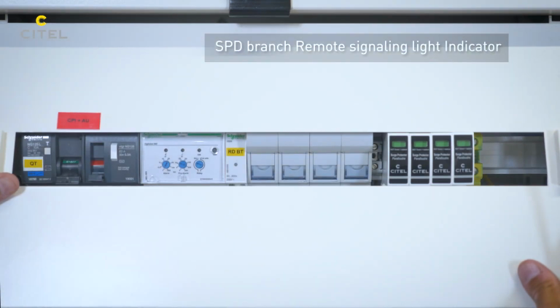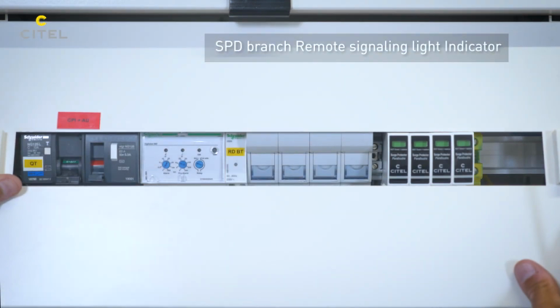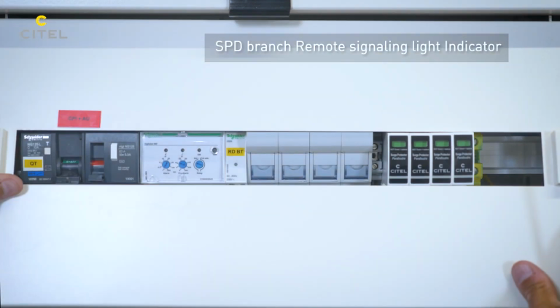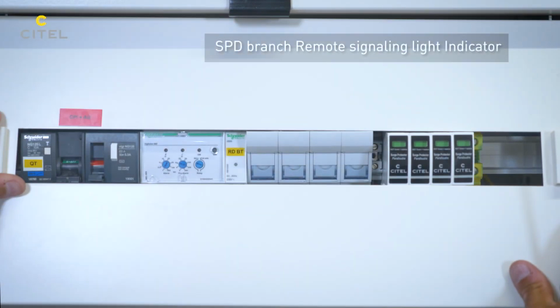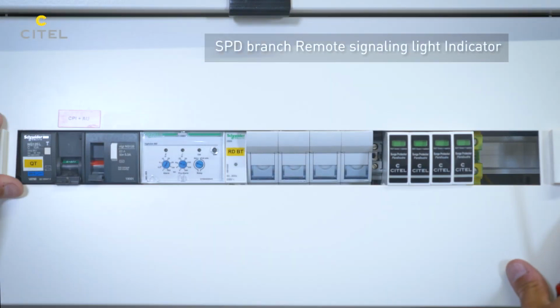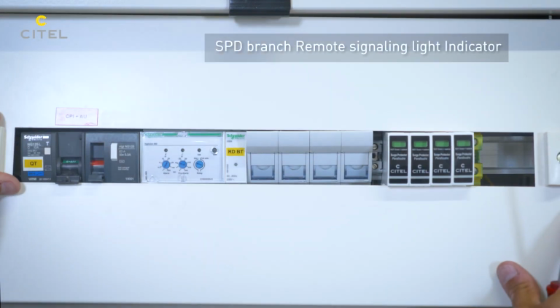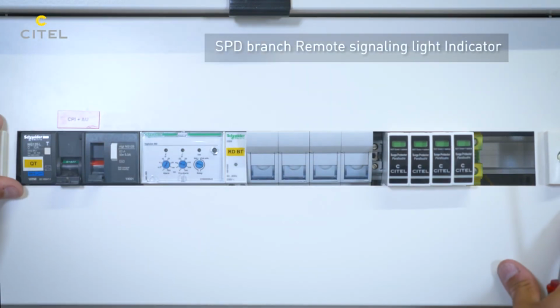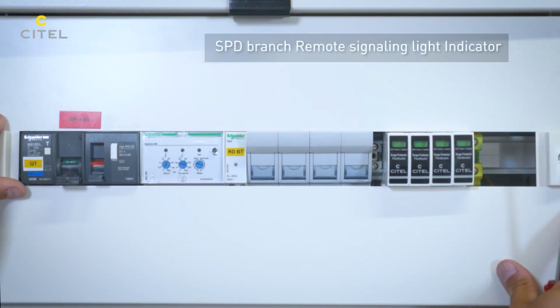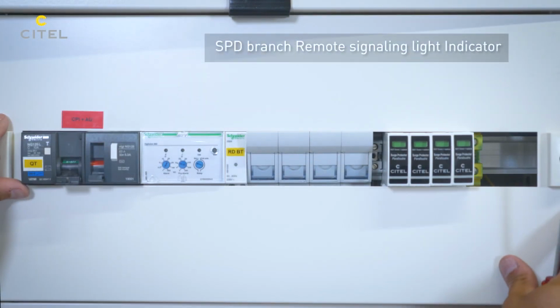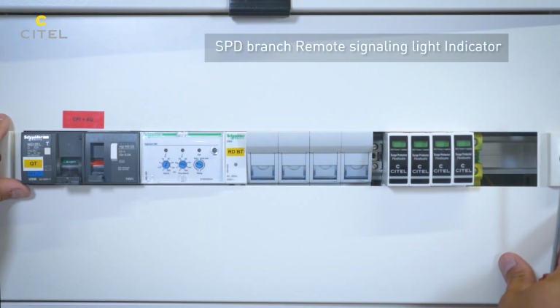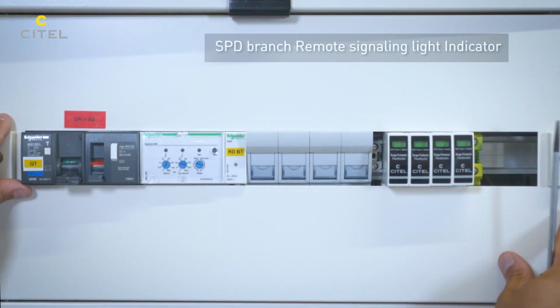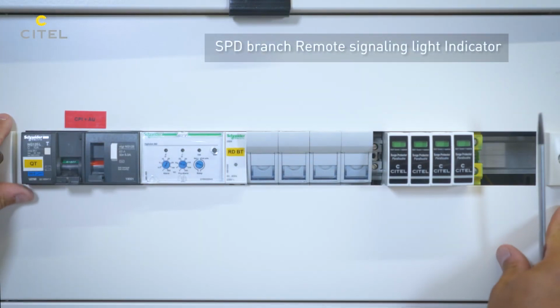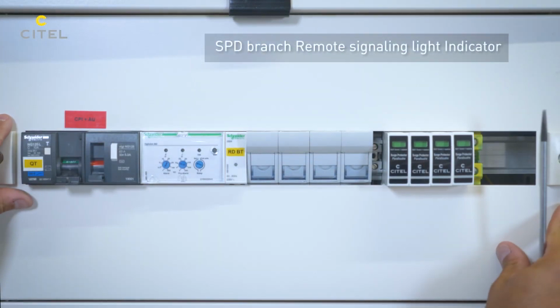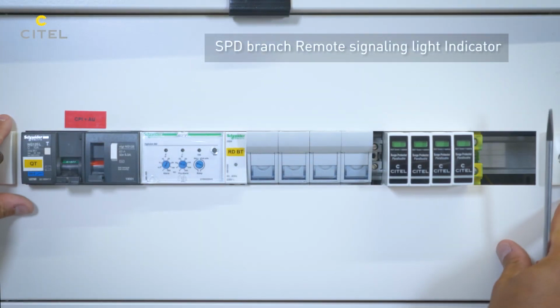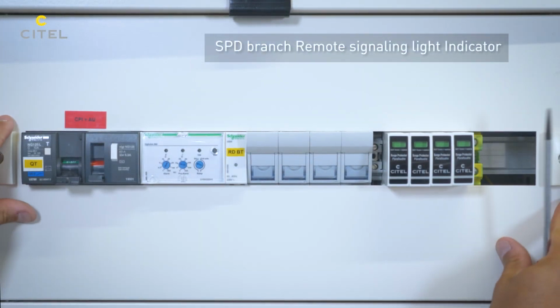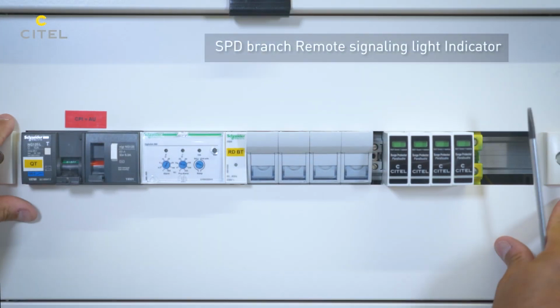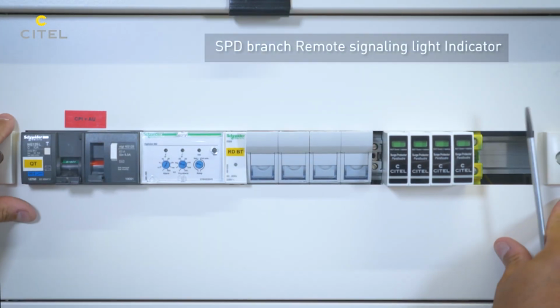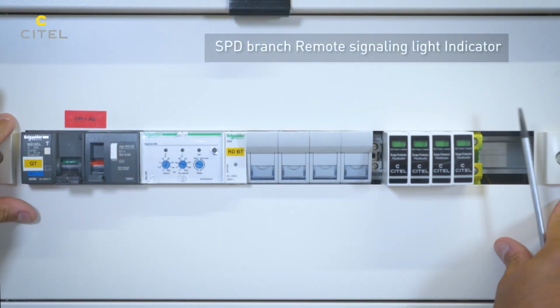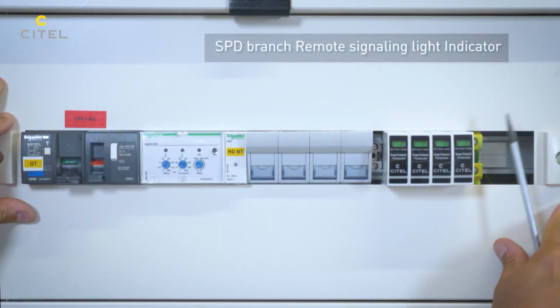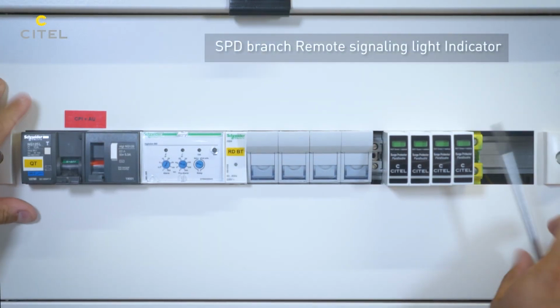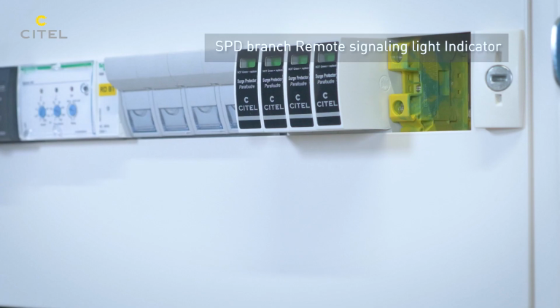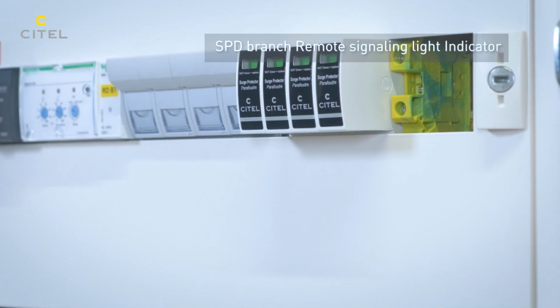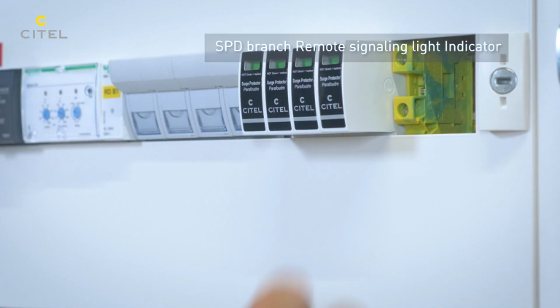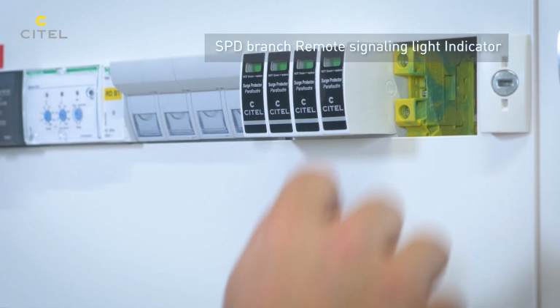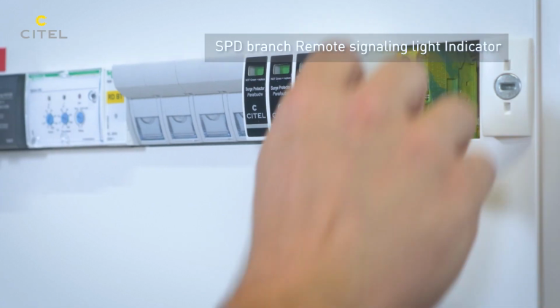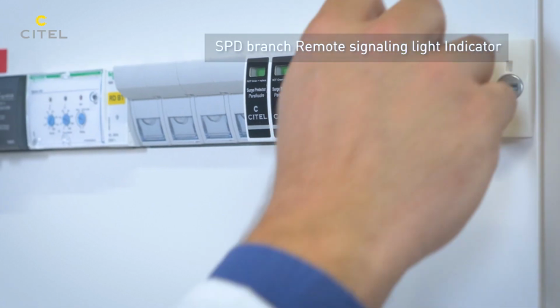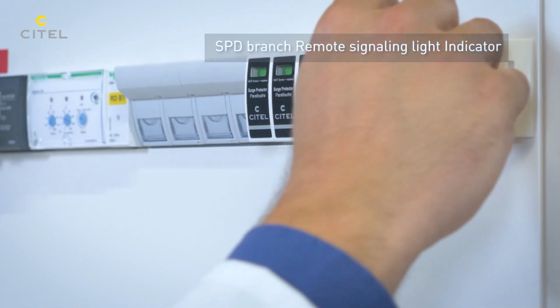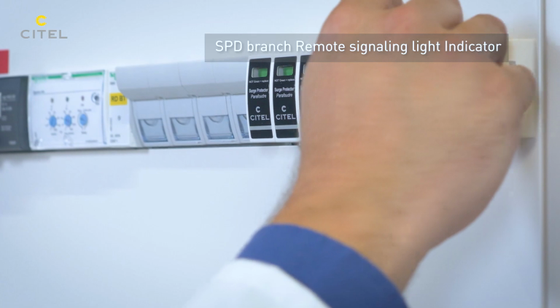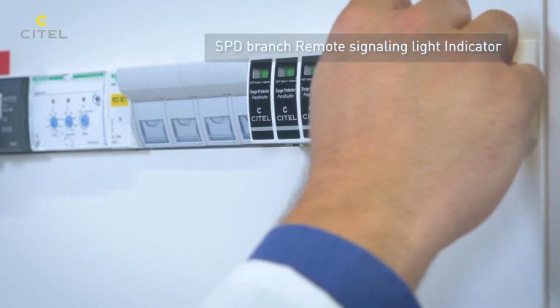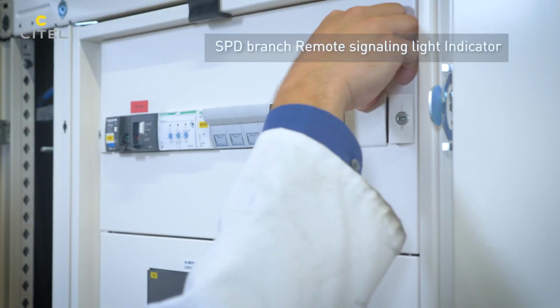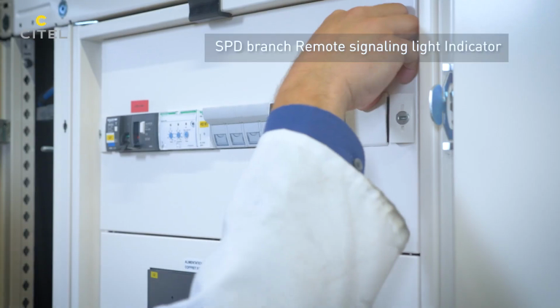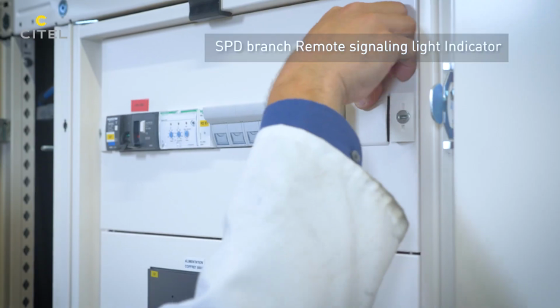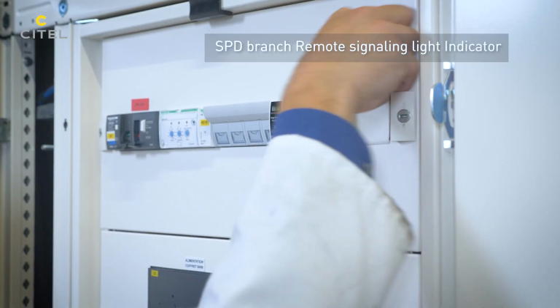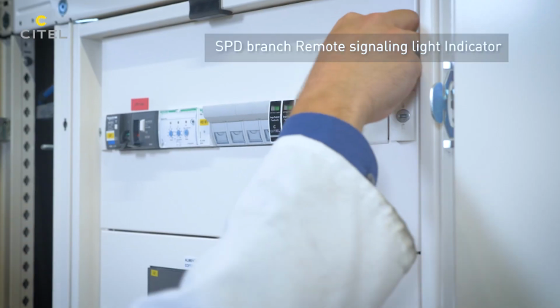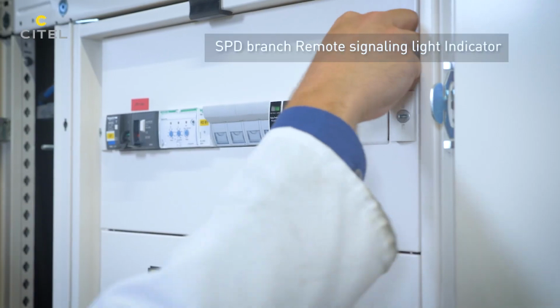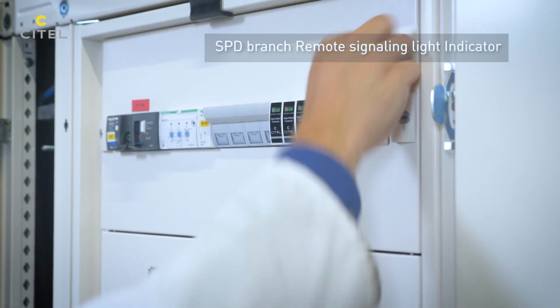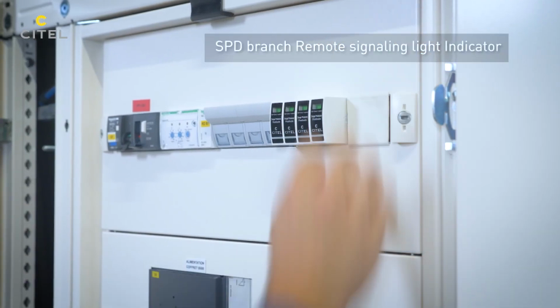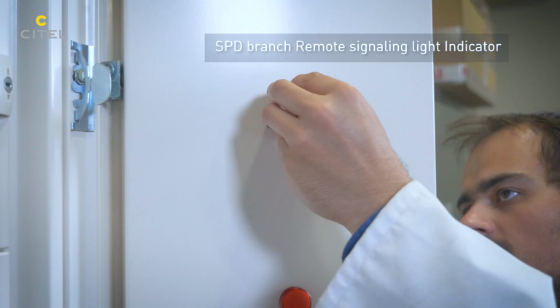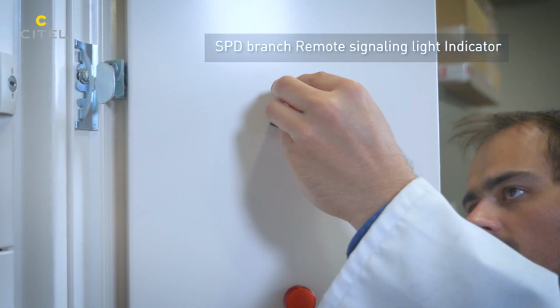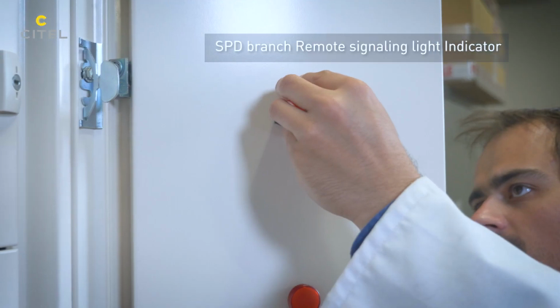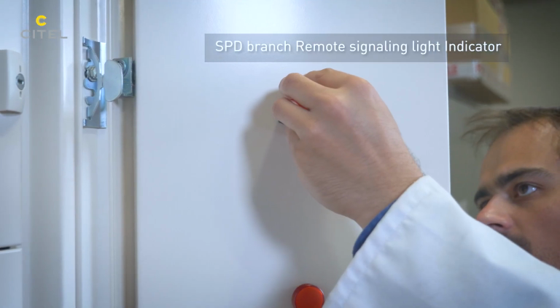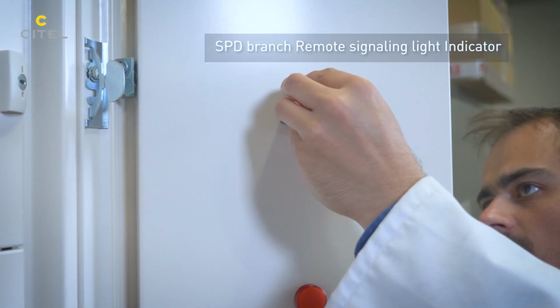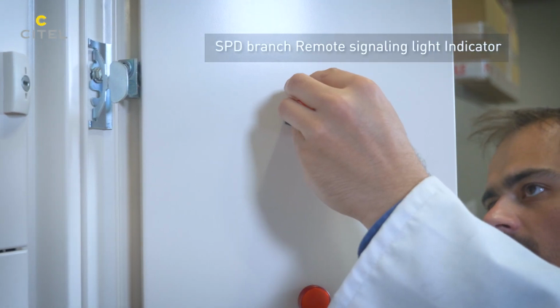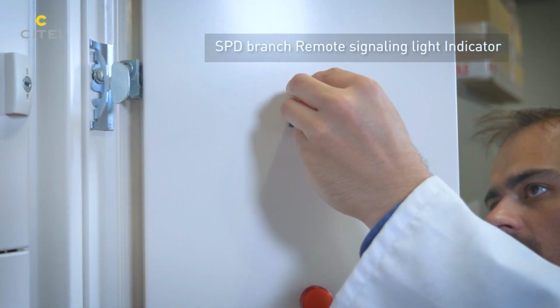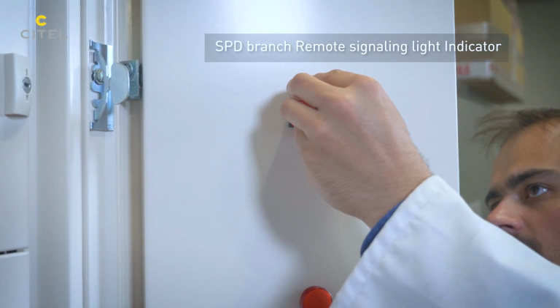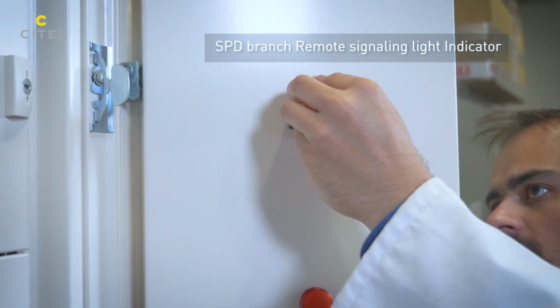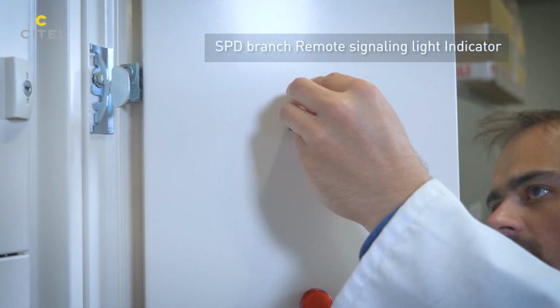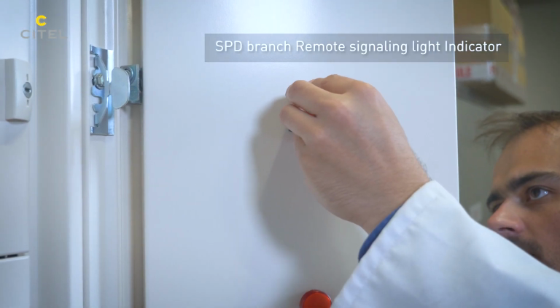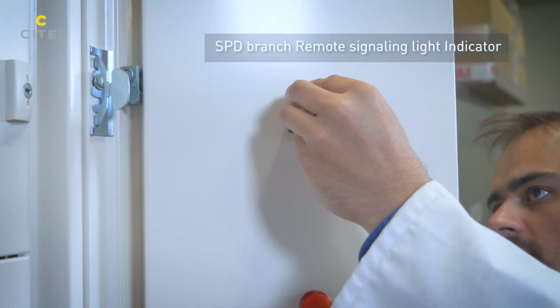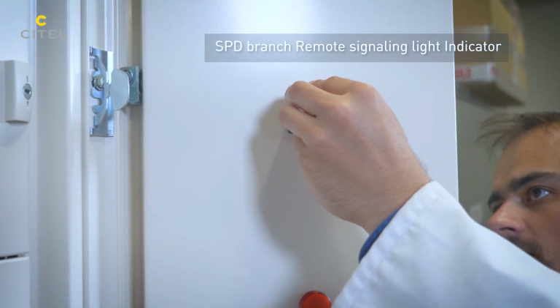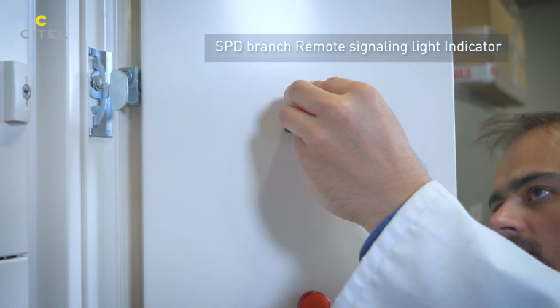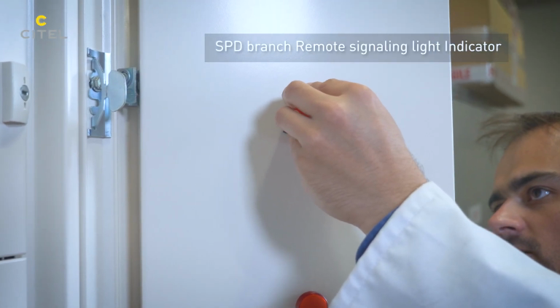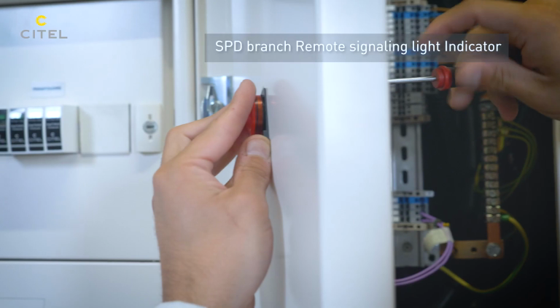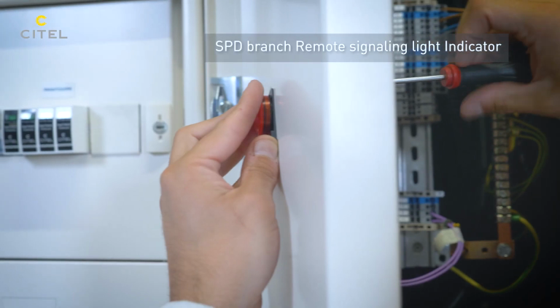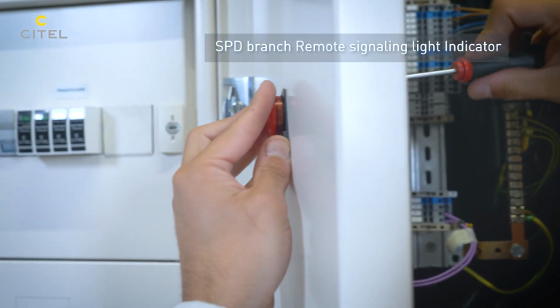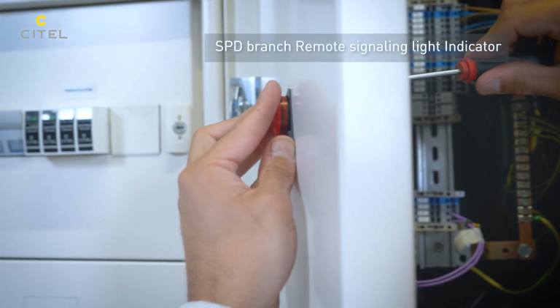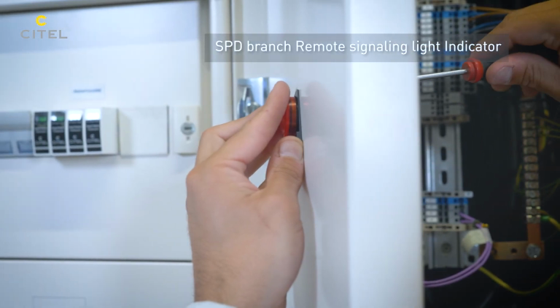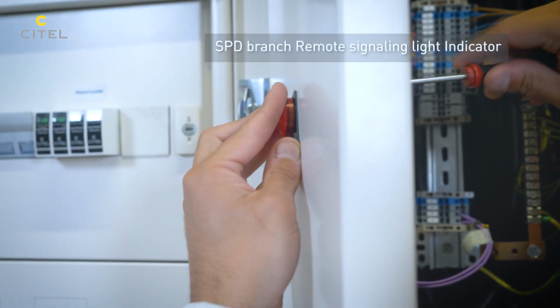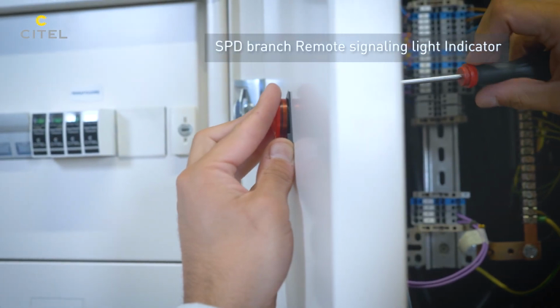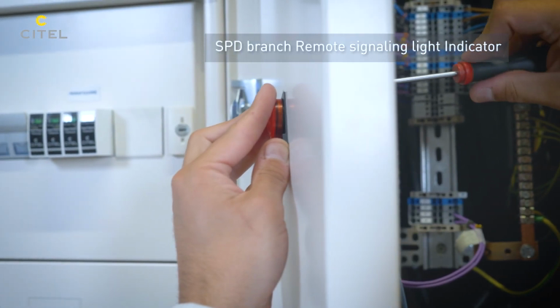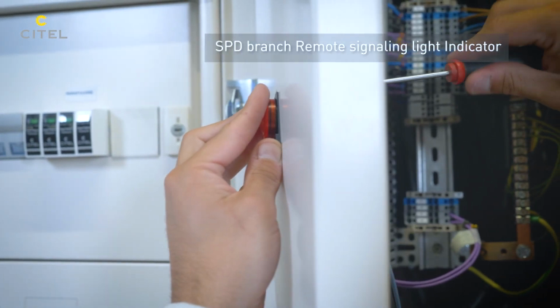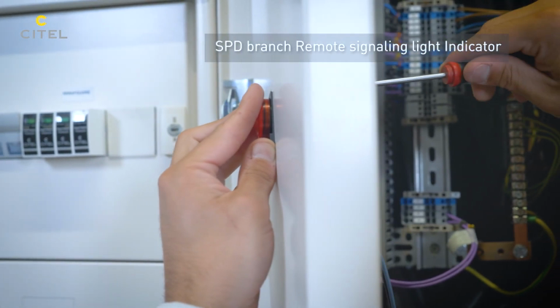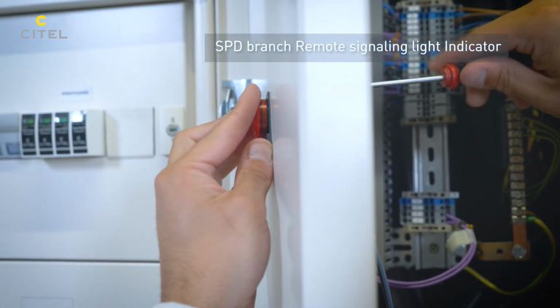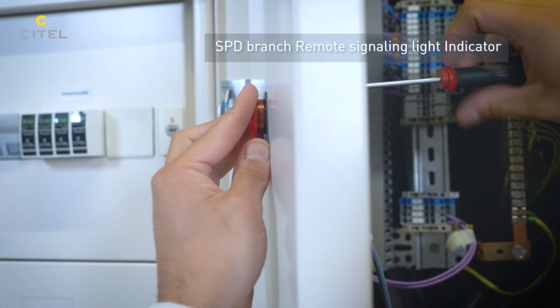We finish the installation by connecting the remote signaling circuit of the SPD branch to the light indicator on the front of the cabinet.